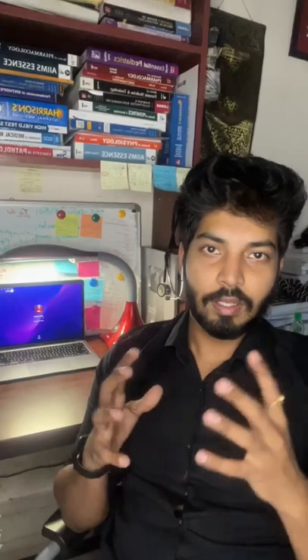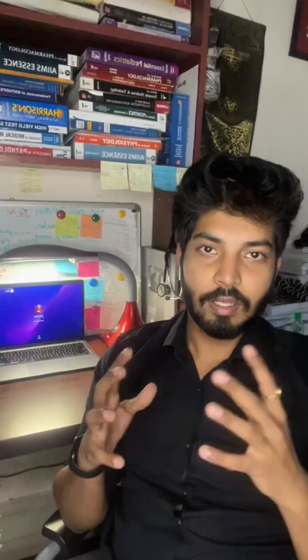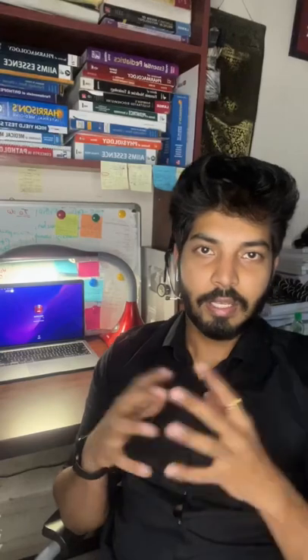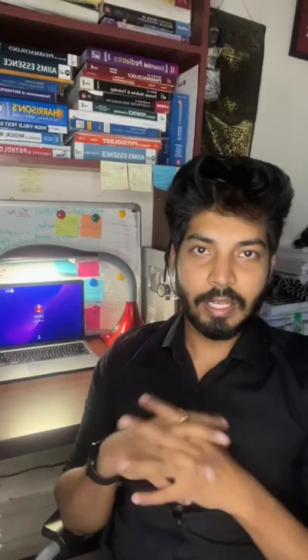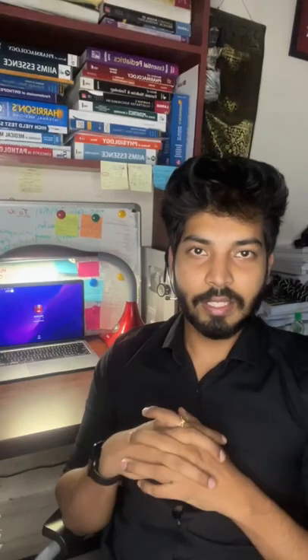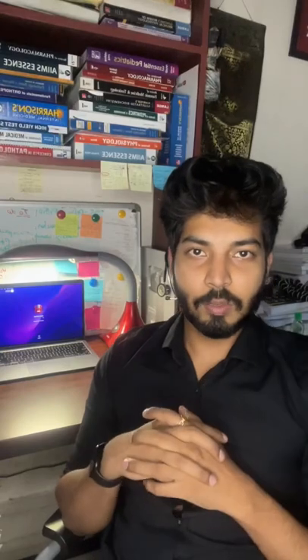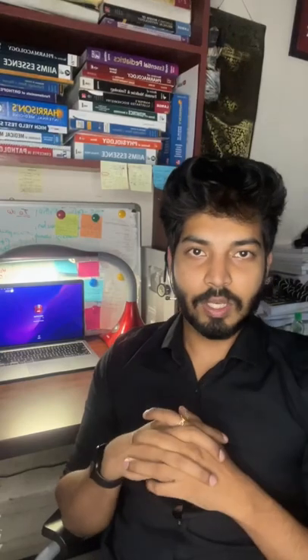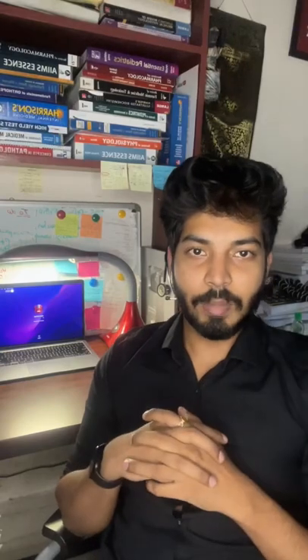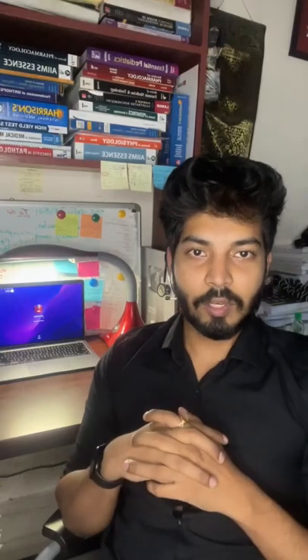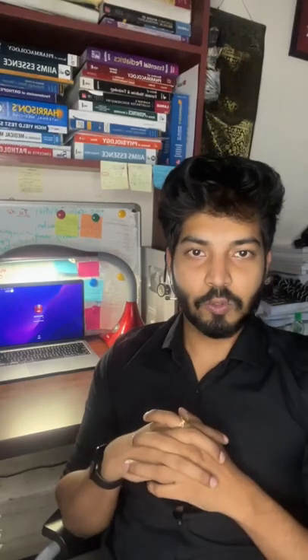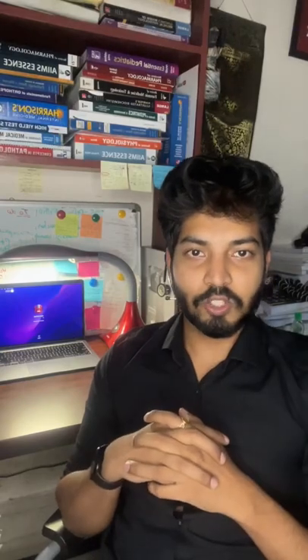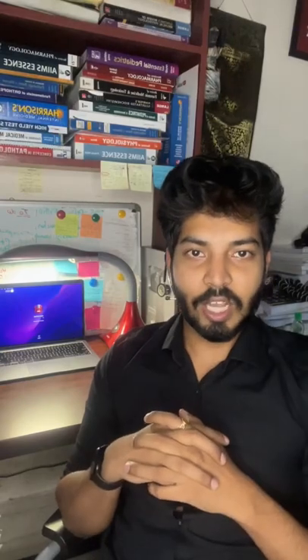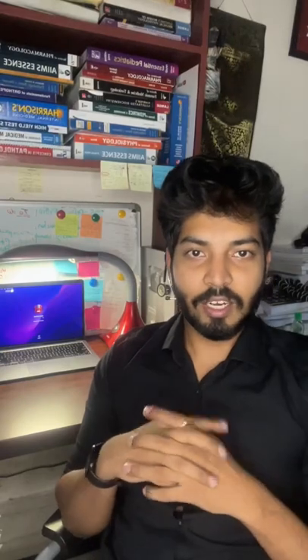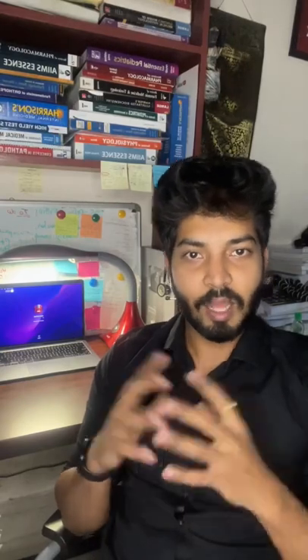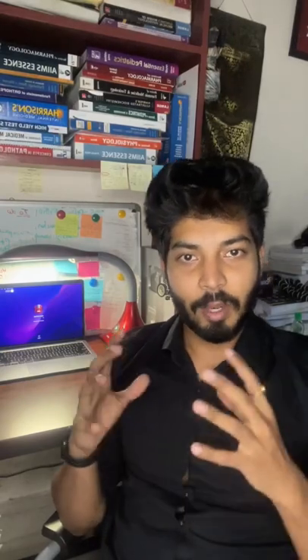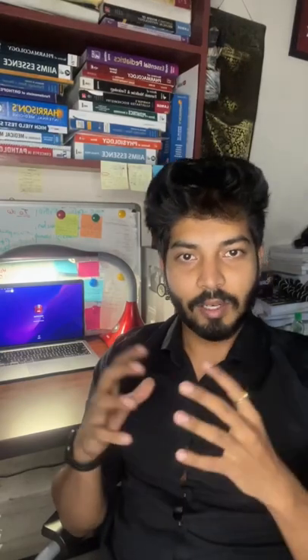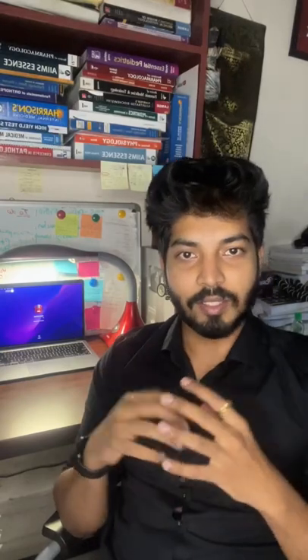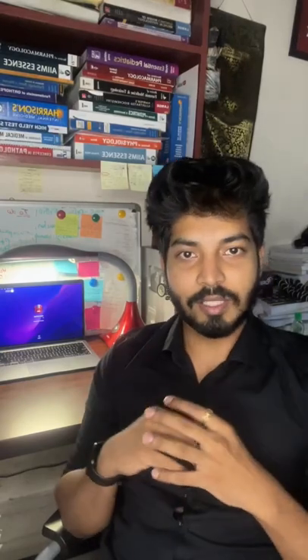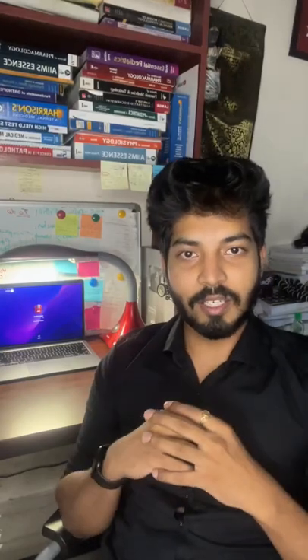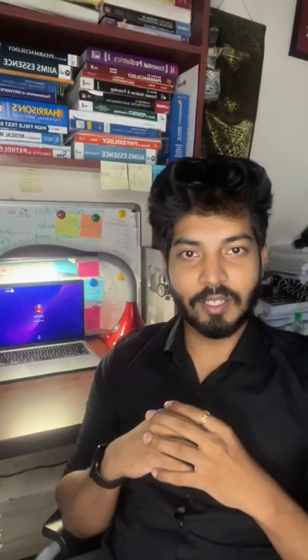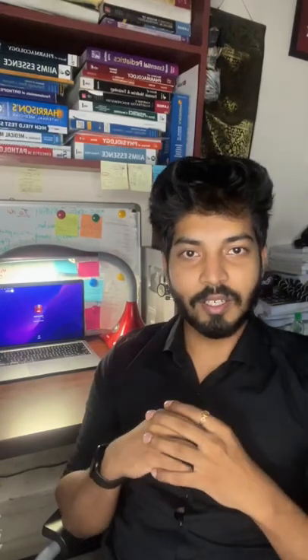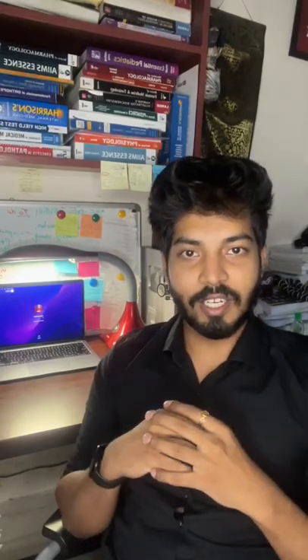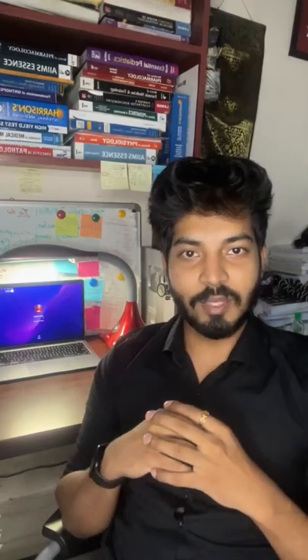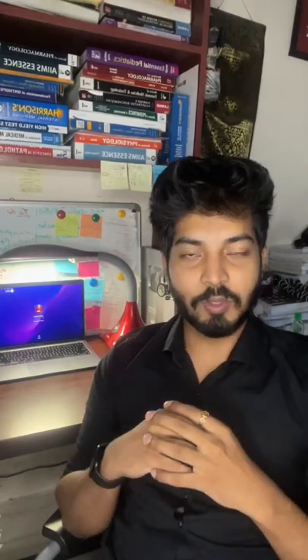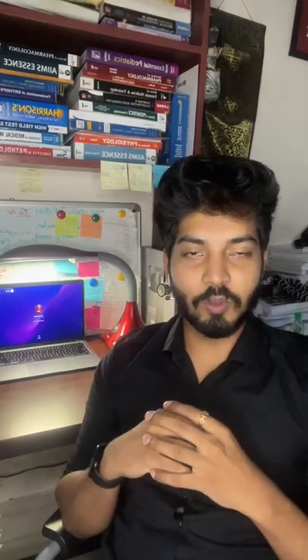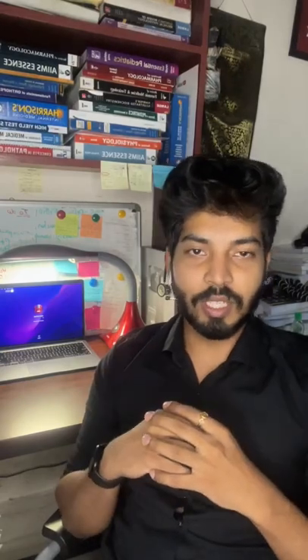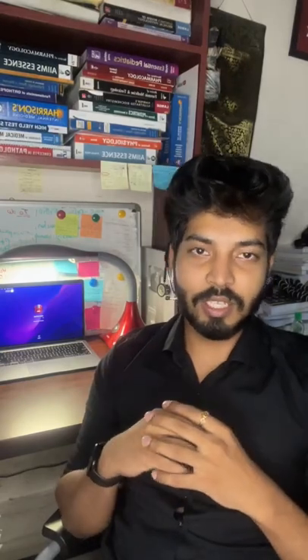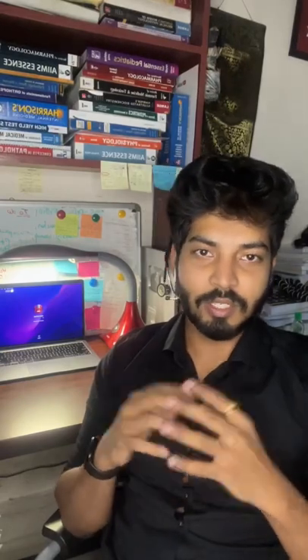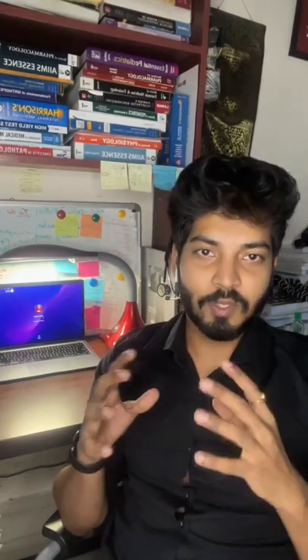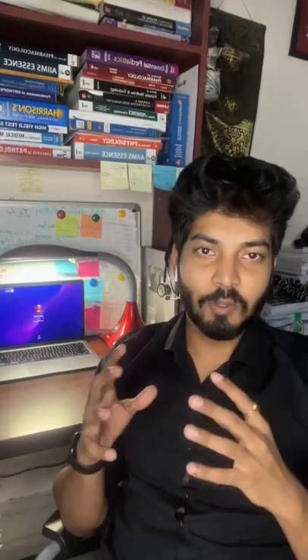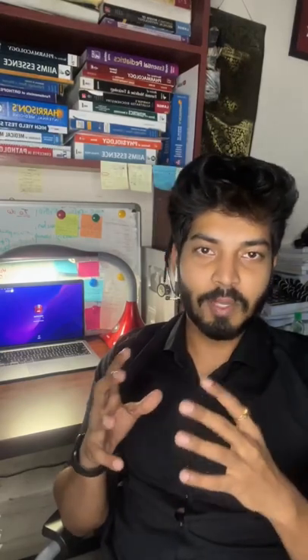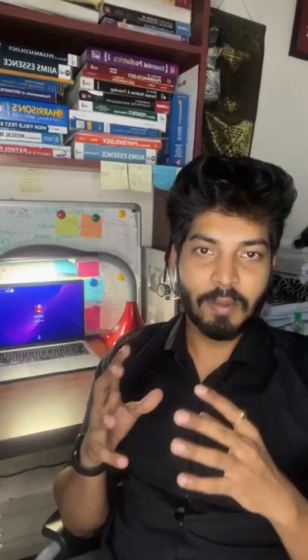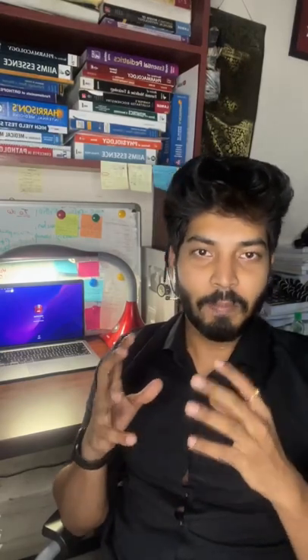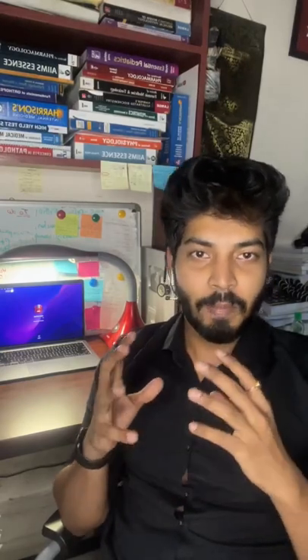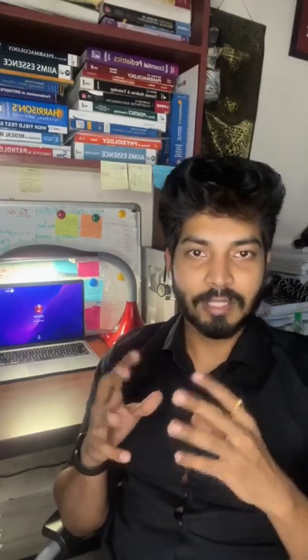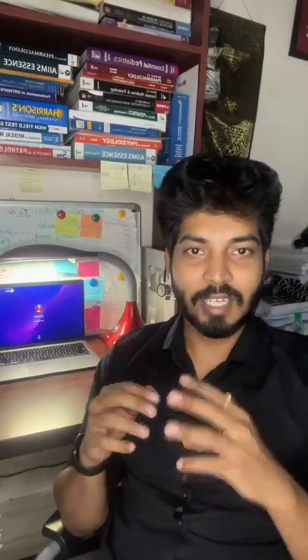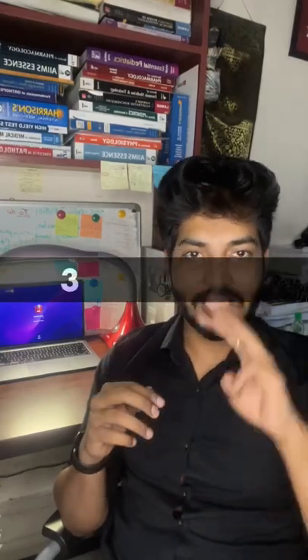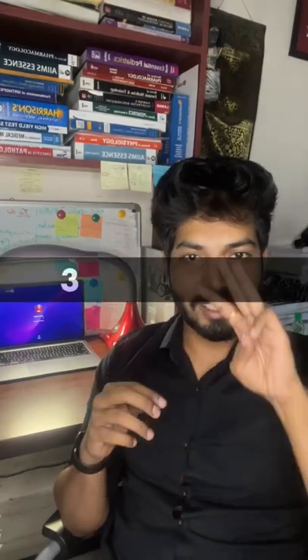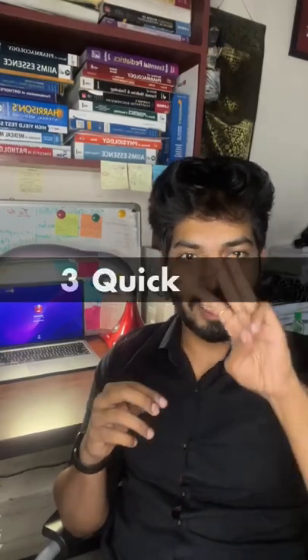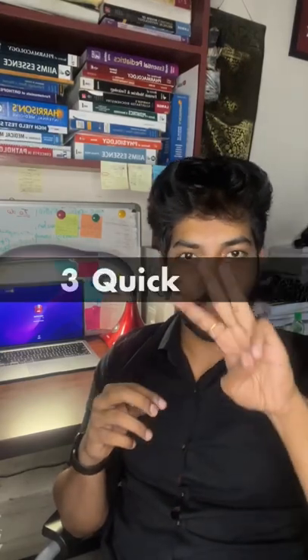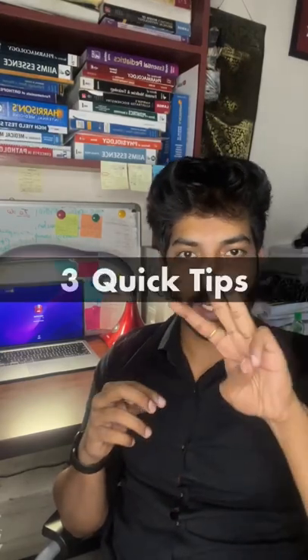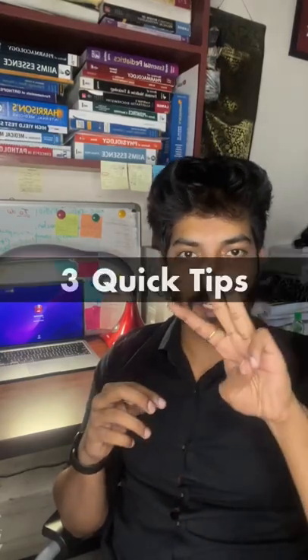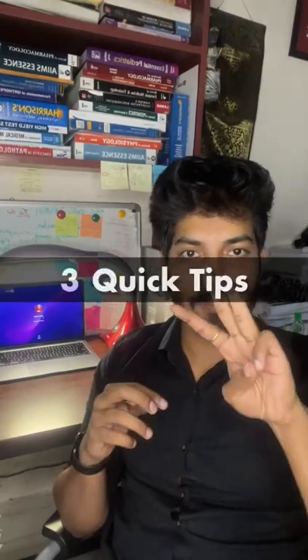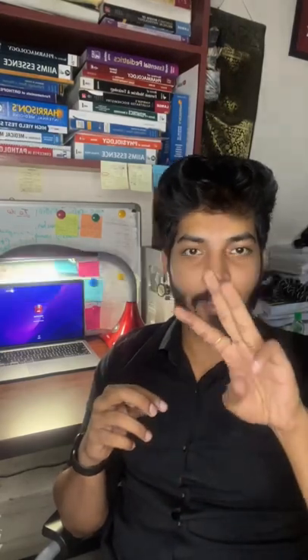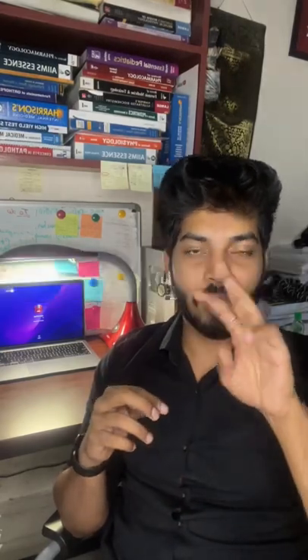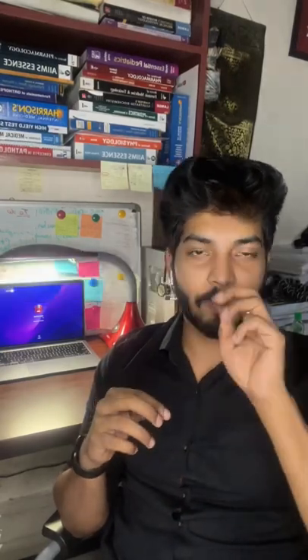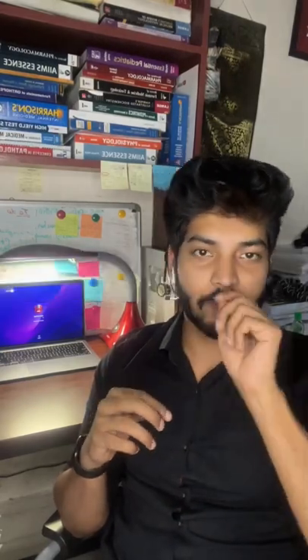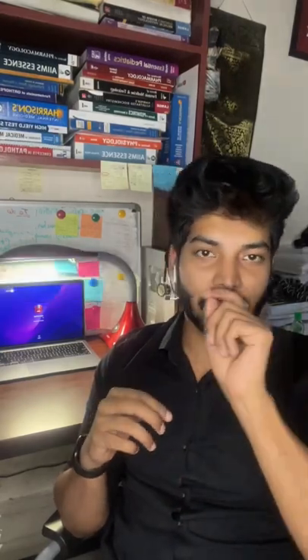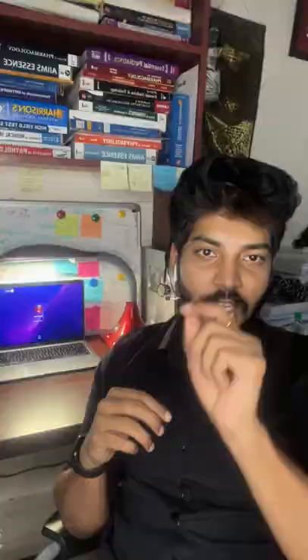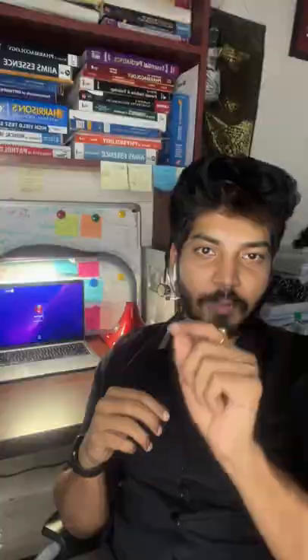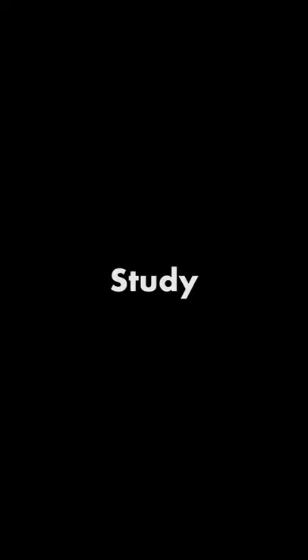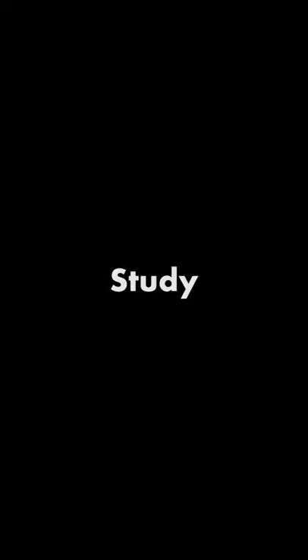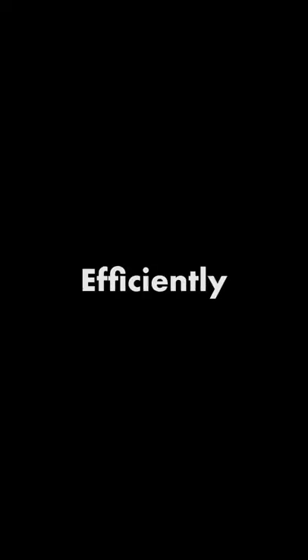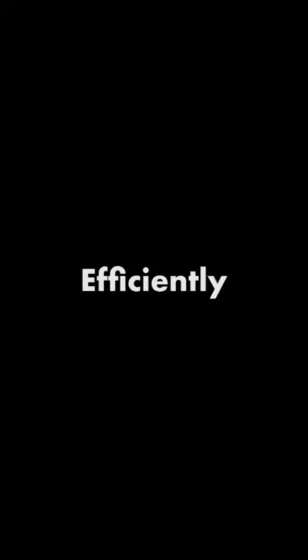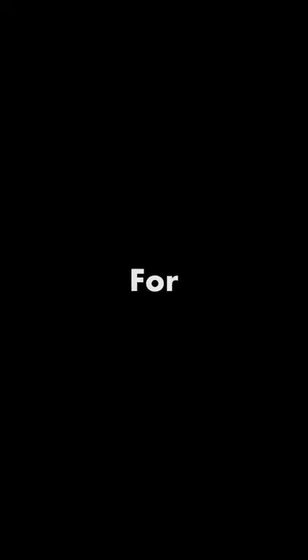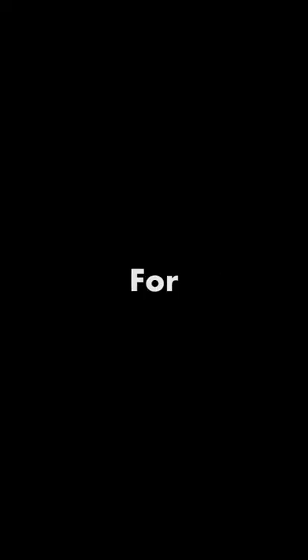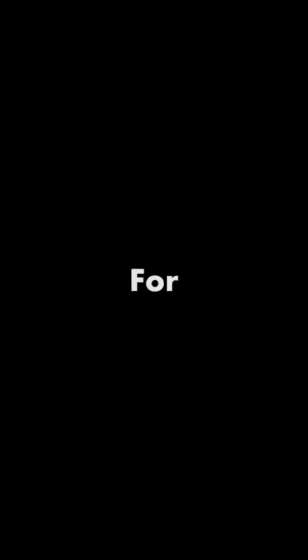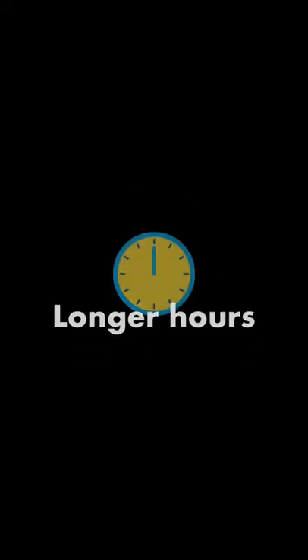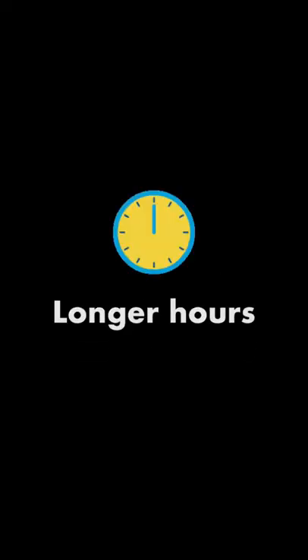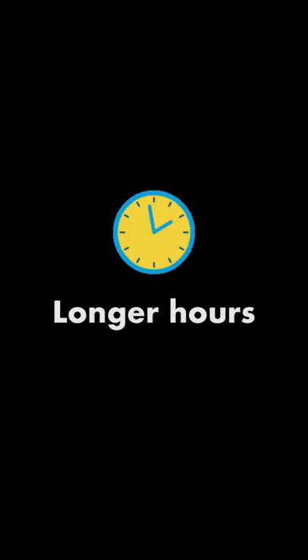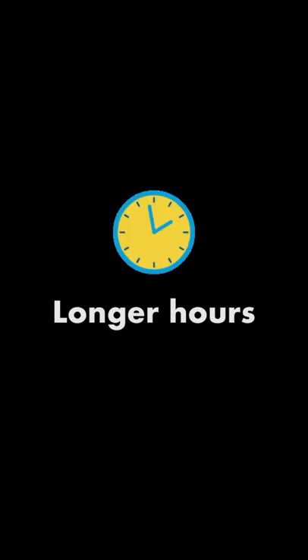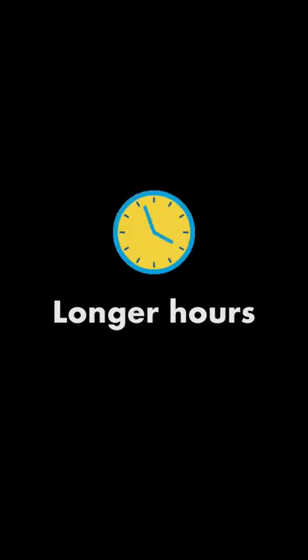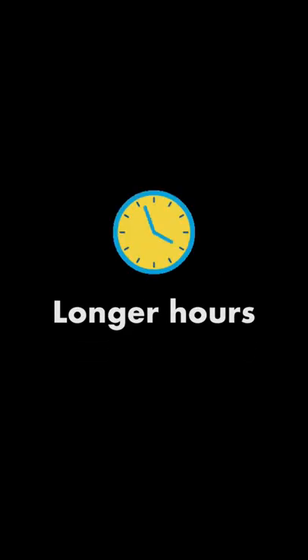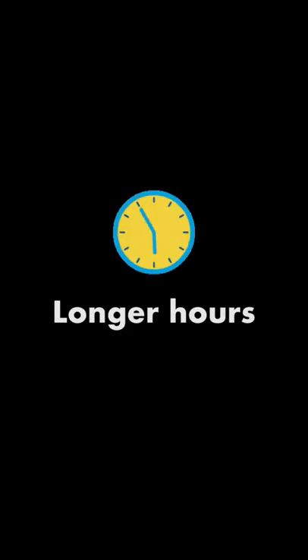Hey guys, welcome back to the channel. I am Aranaan Singh. In this video, we will talk about 3 quick tips which will help you study efficiently for longer hours.